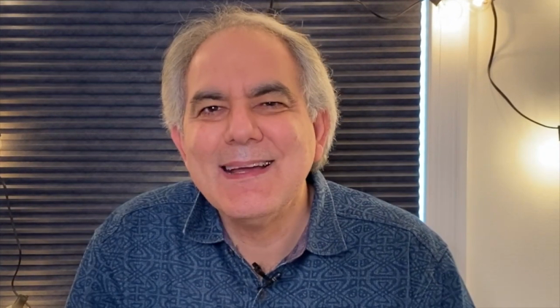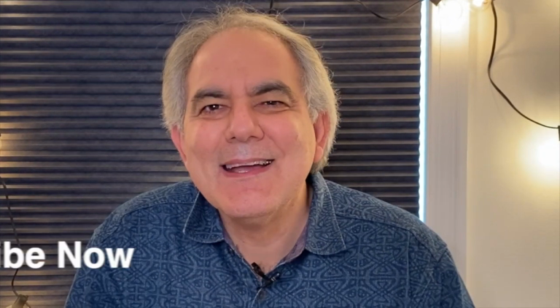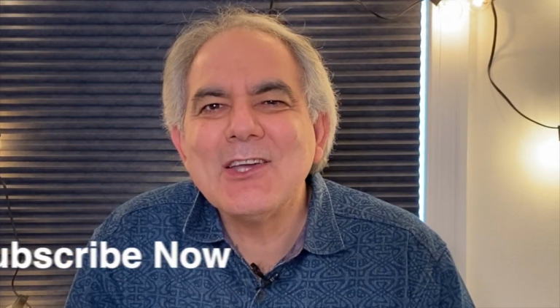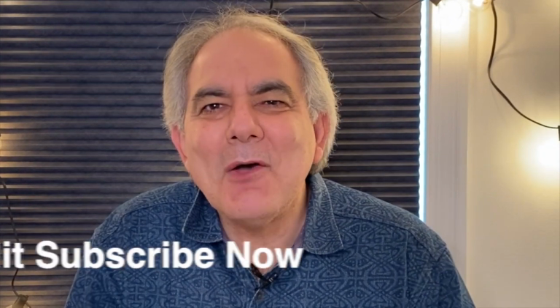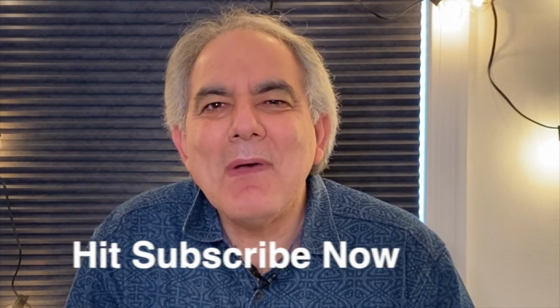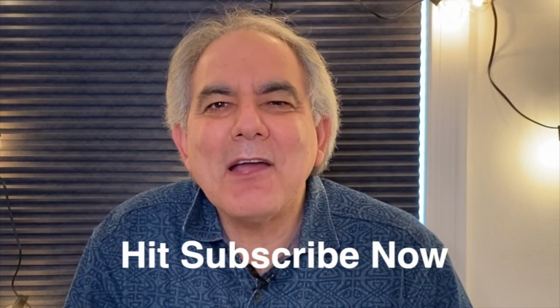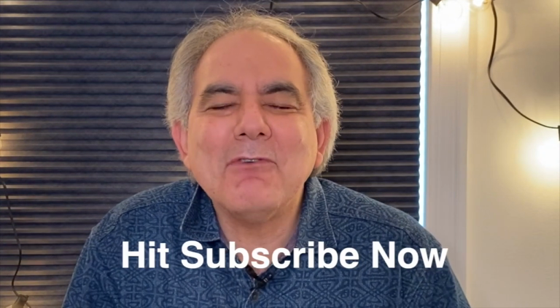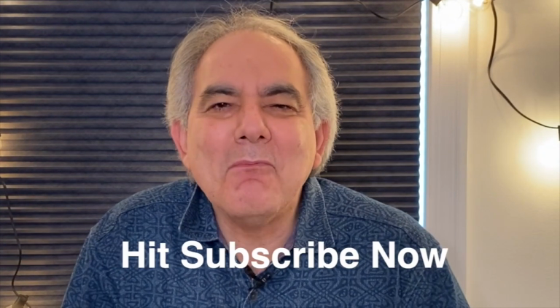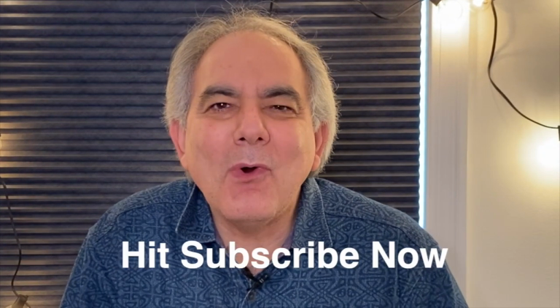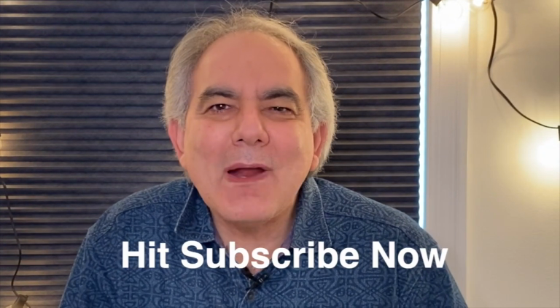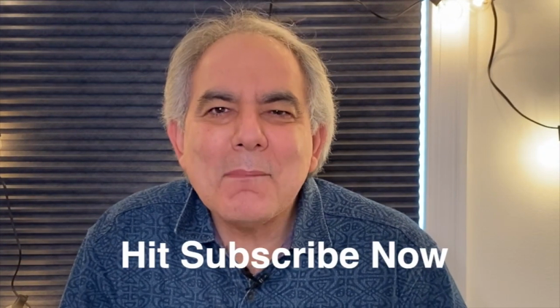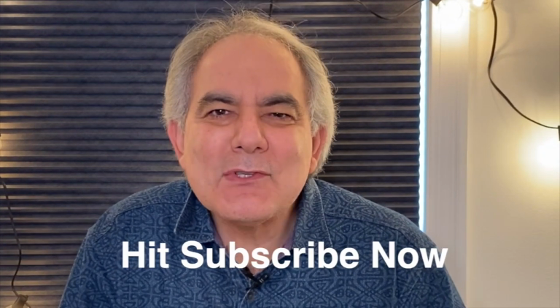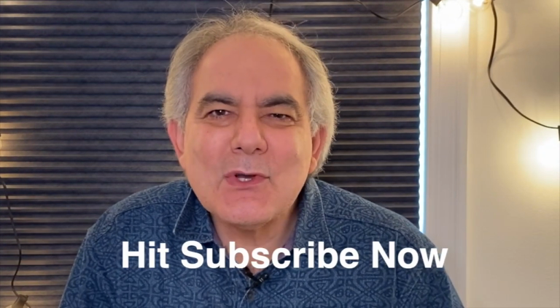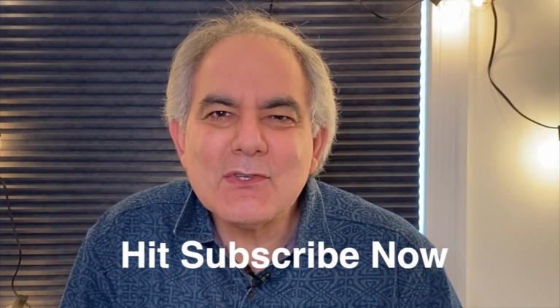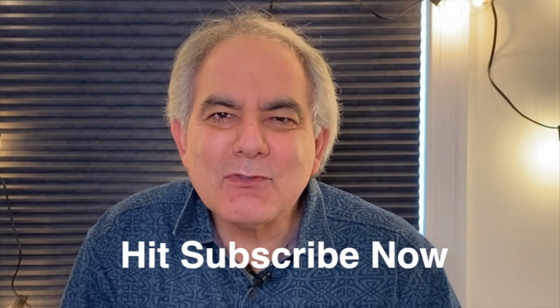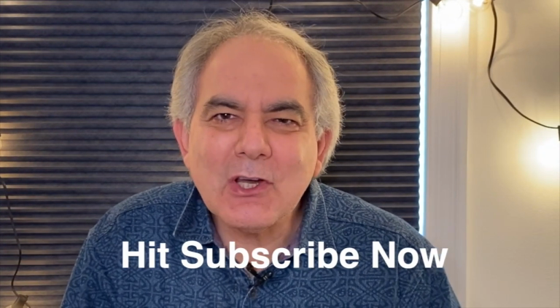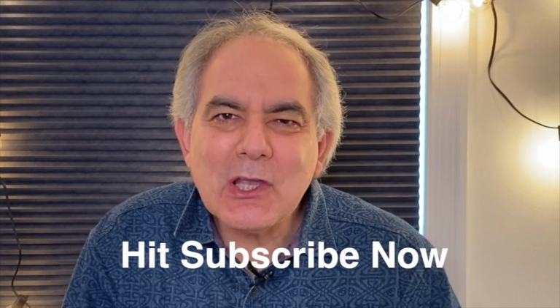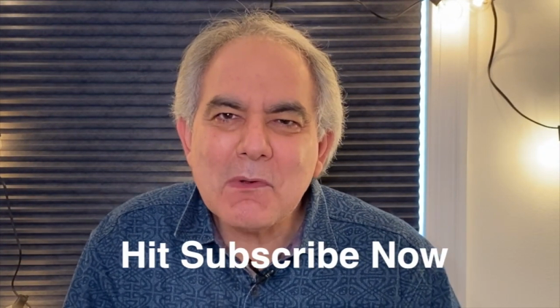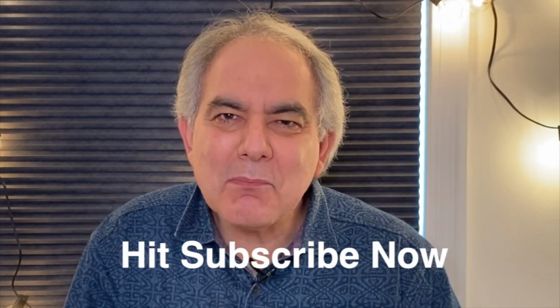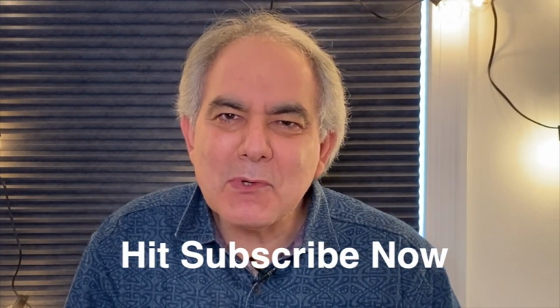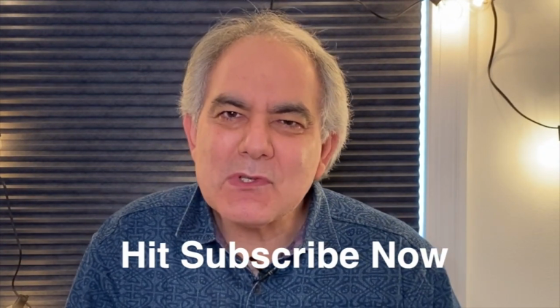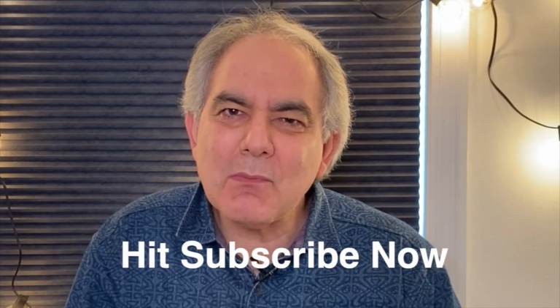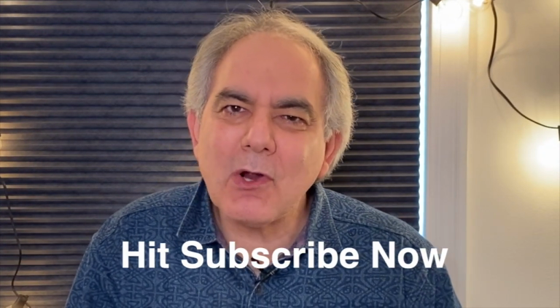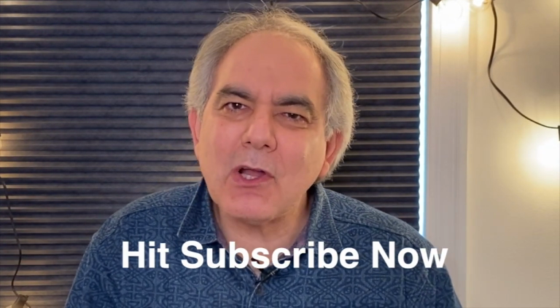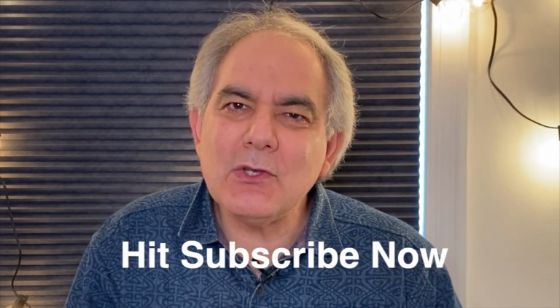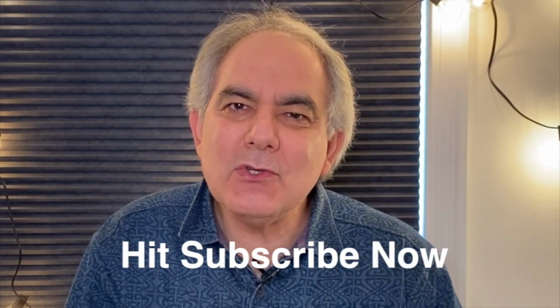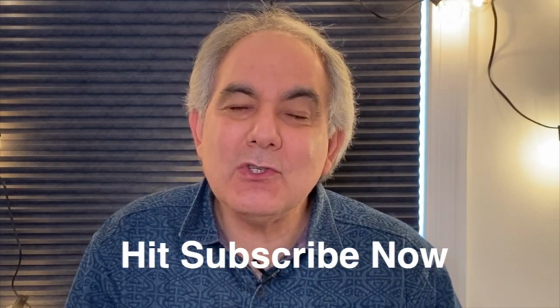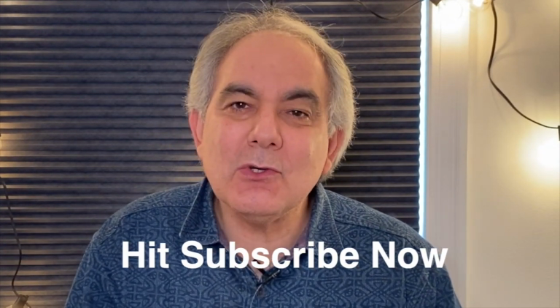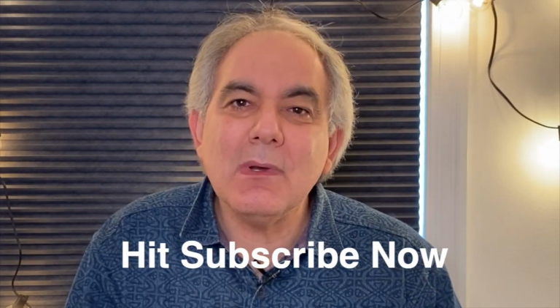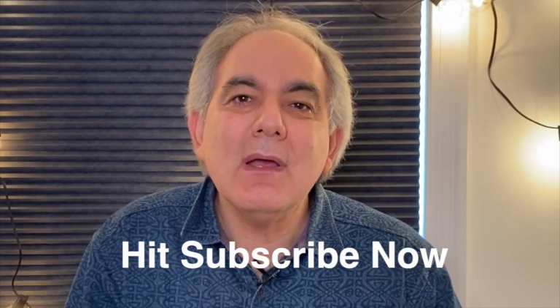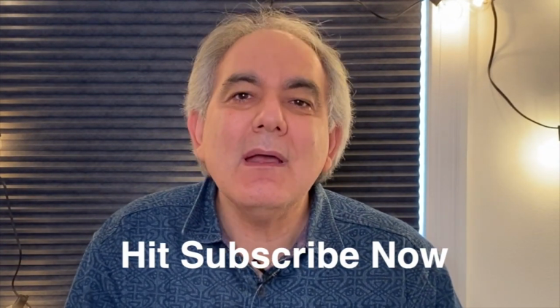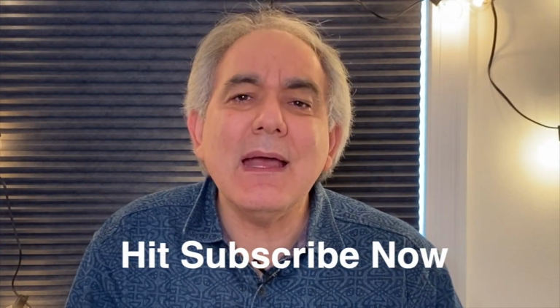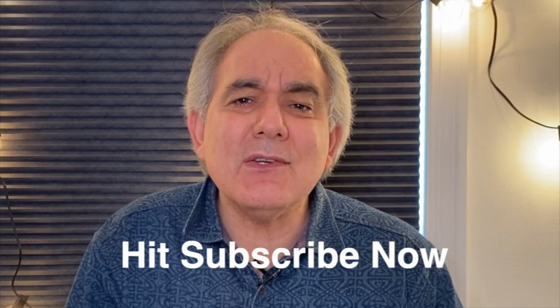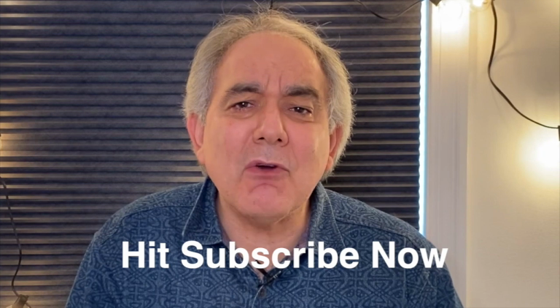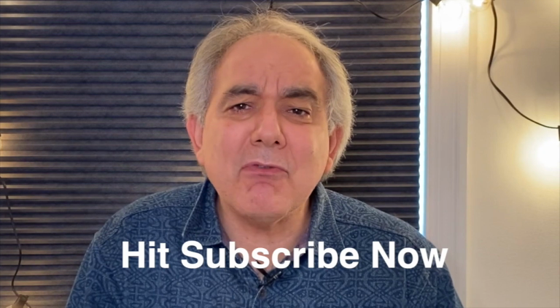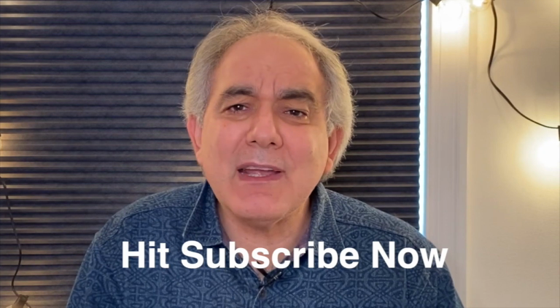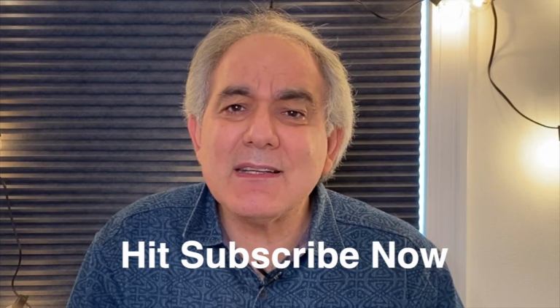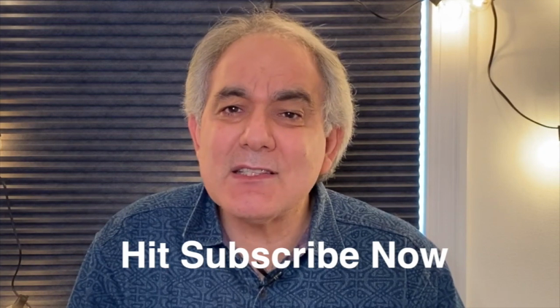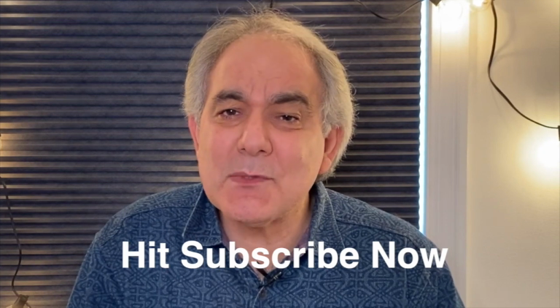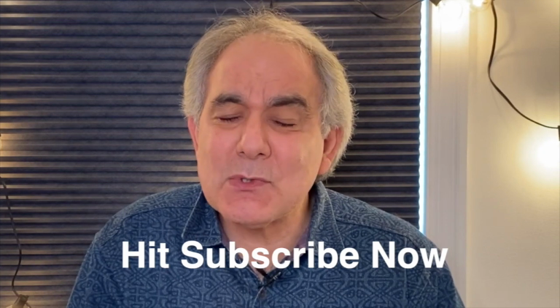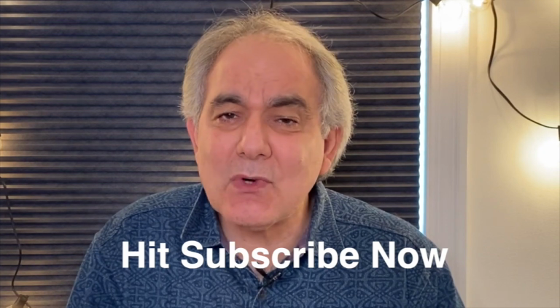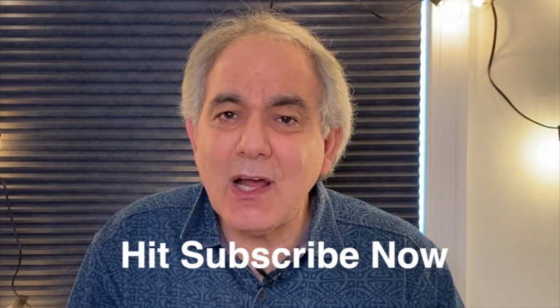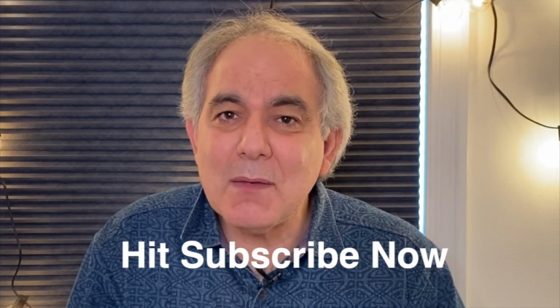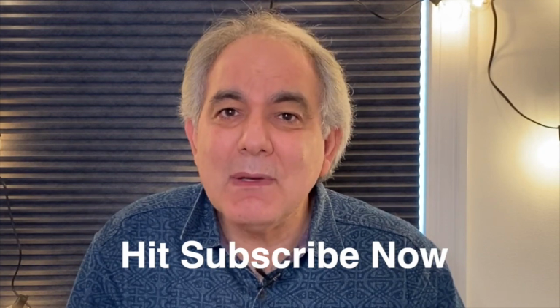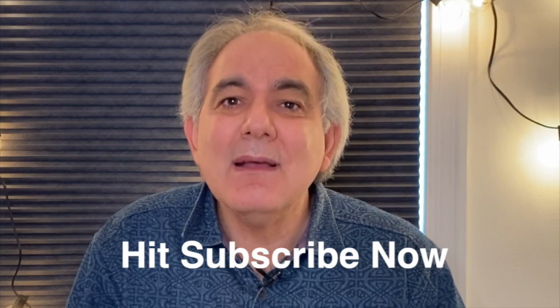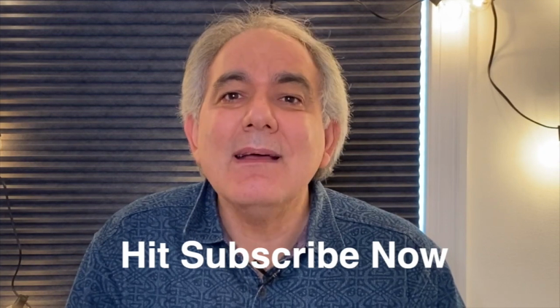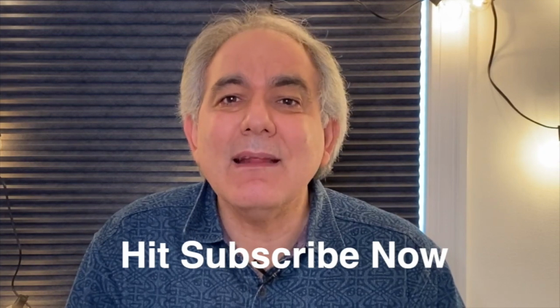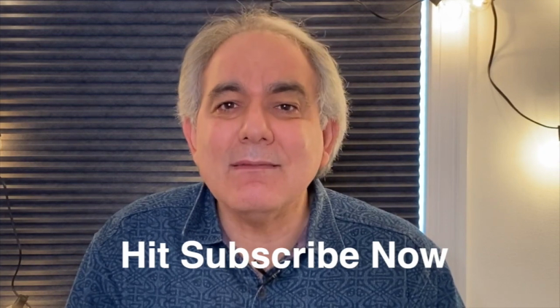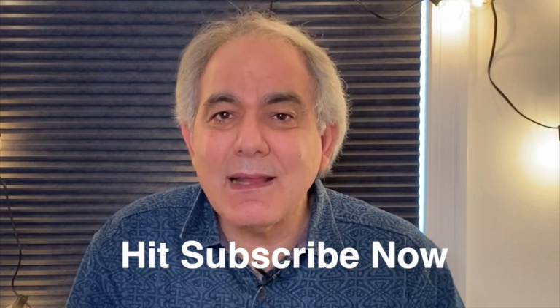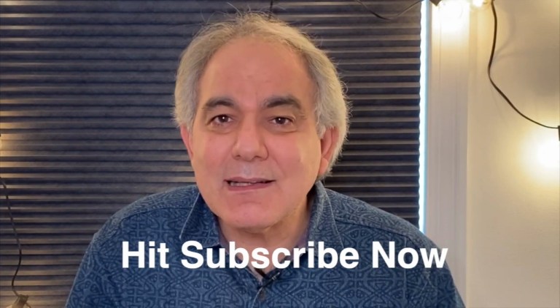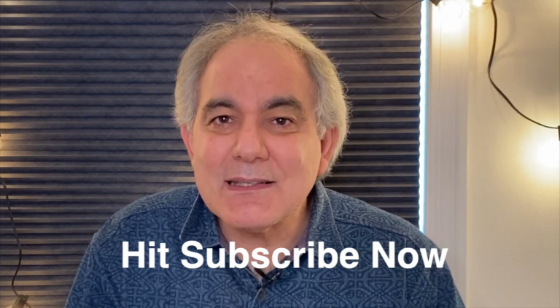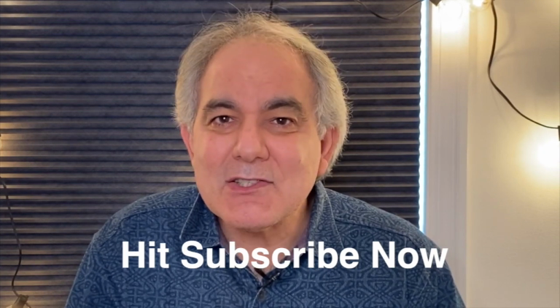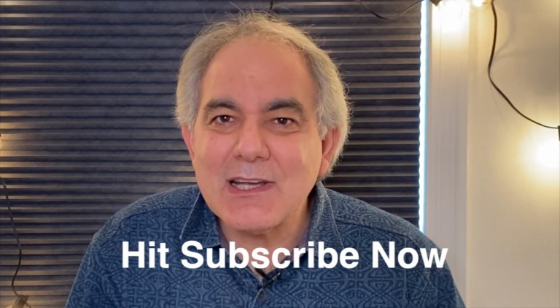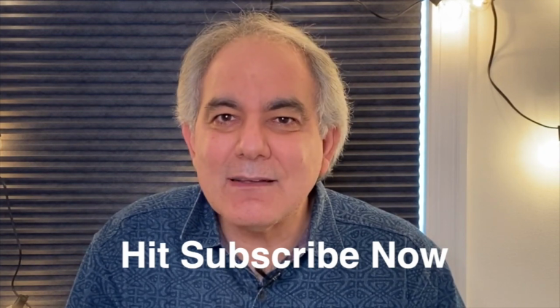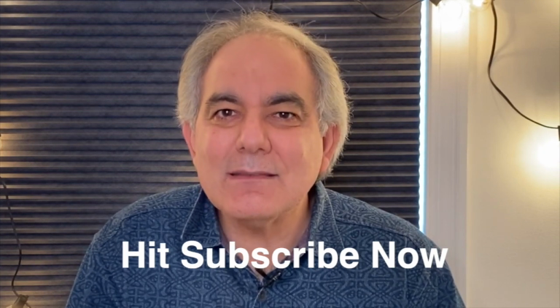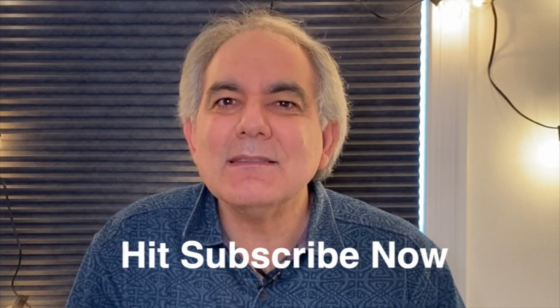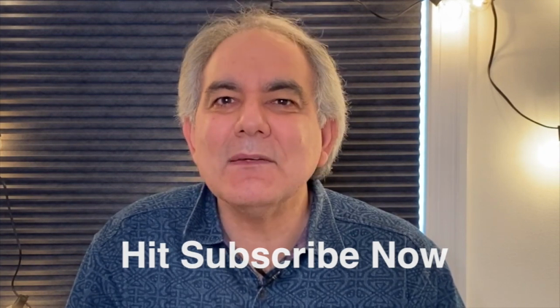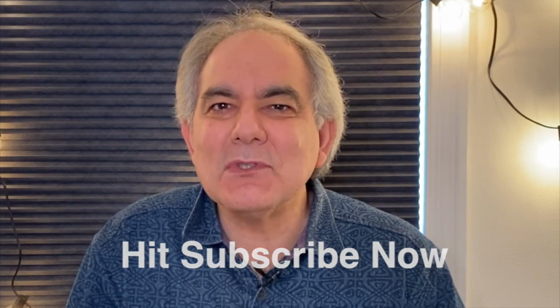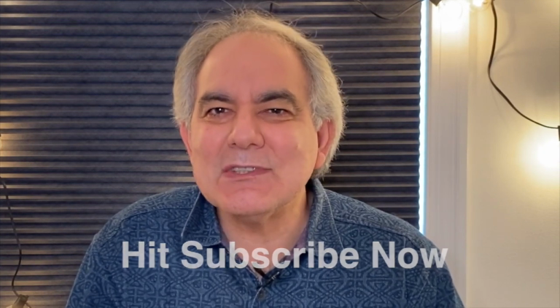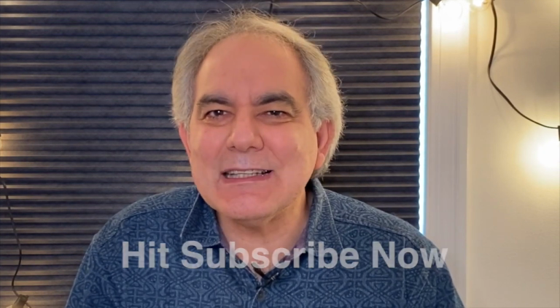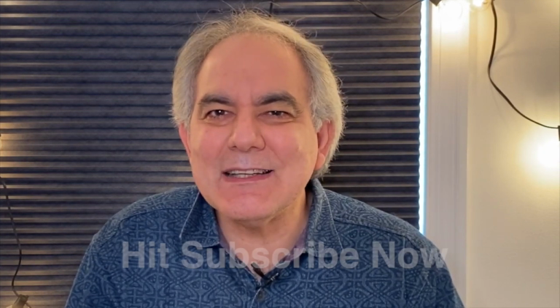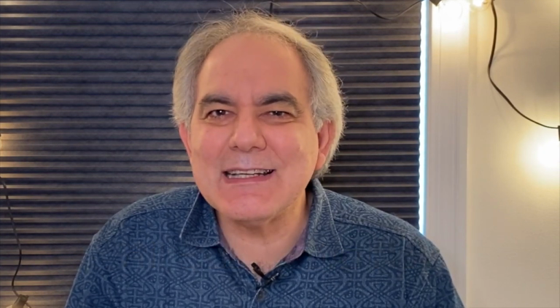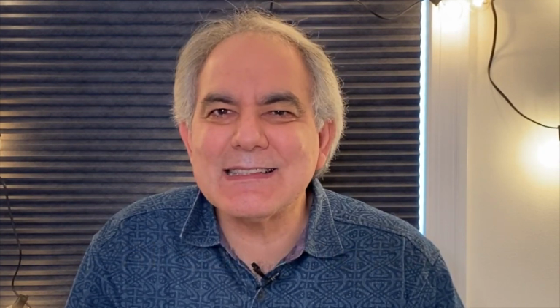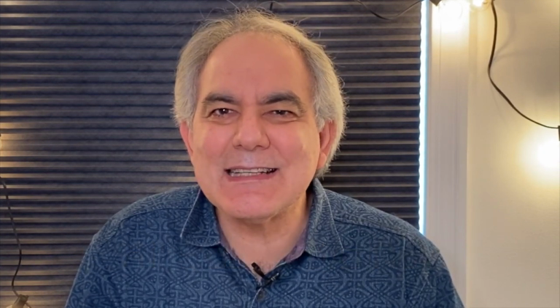Come back for more episodes of Cooking with Bruce and Mark on YouTube. Don't forget to subscribe and like this channel, and we'll see you next time.